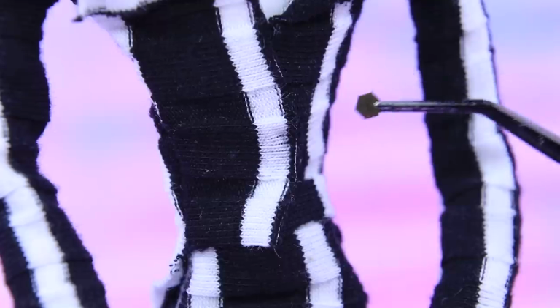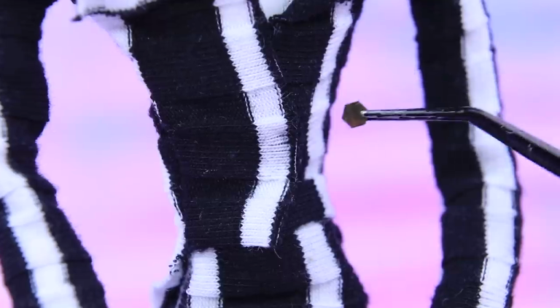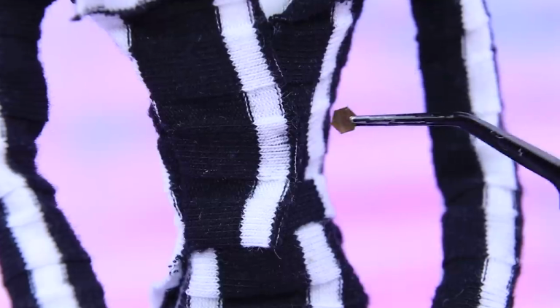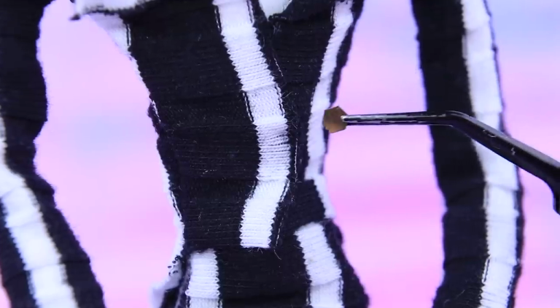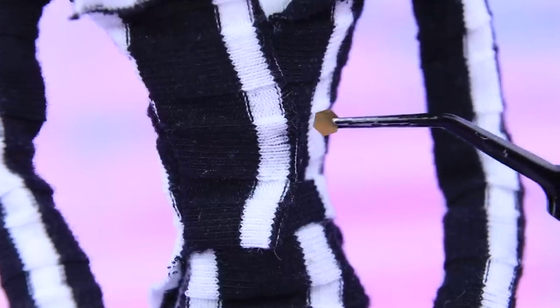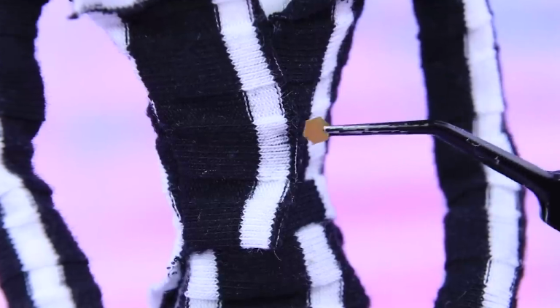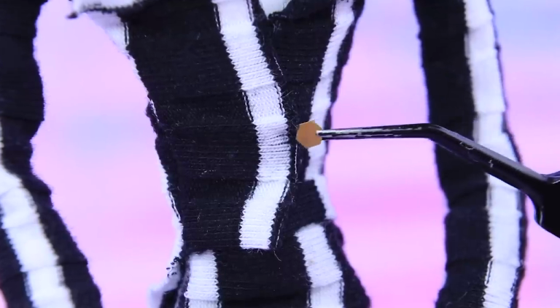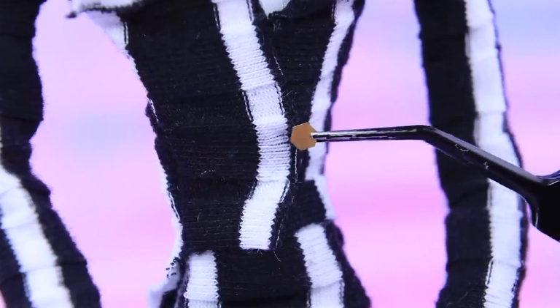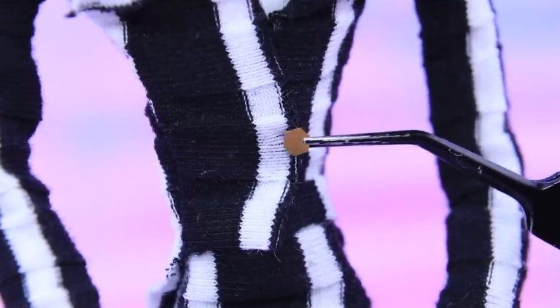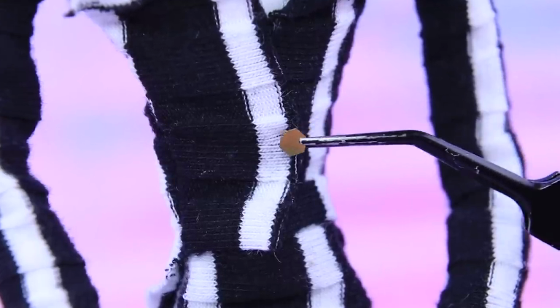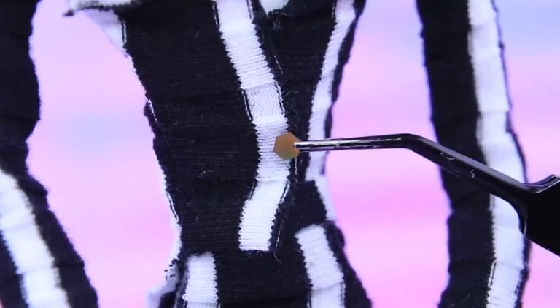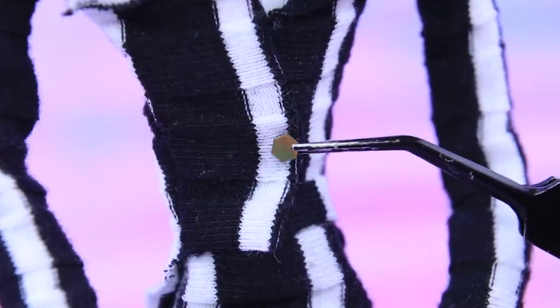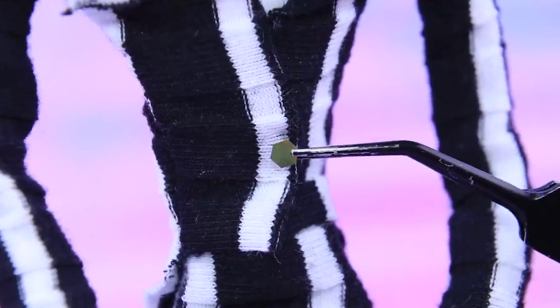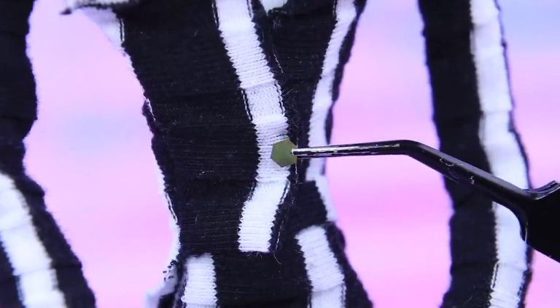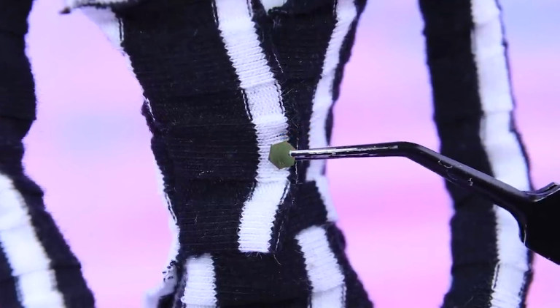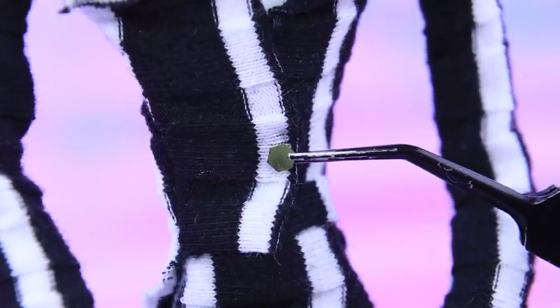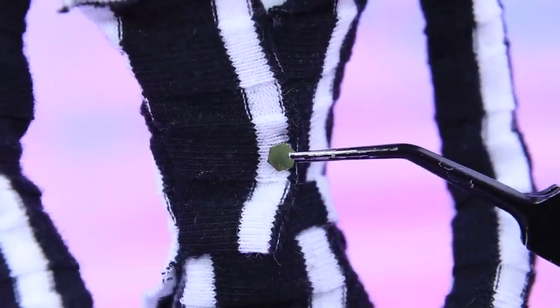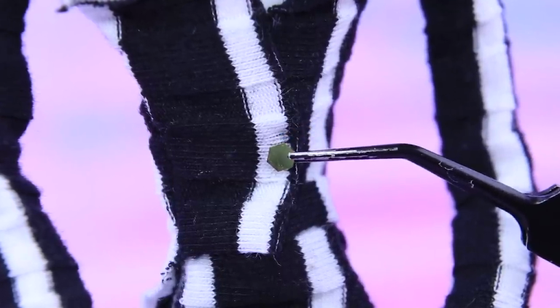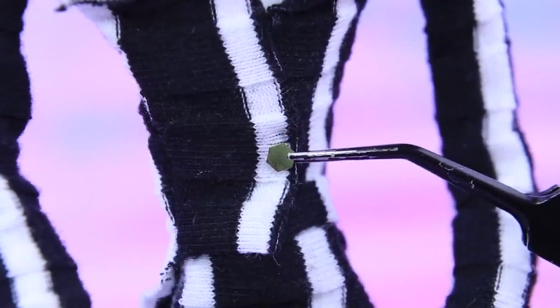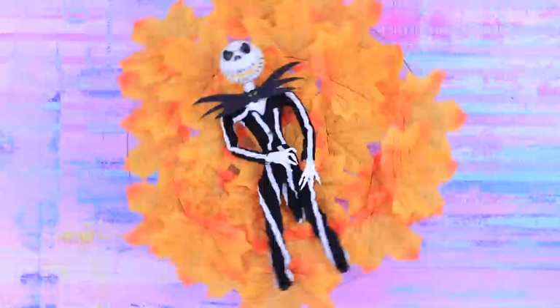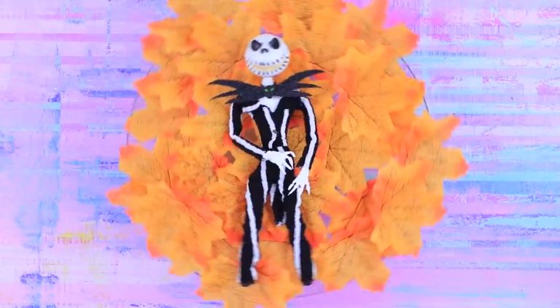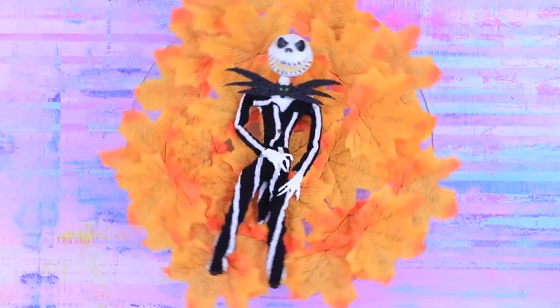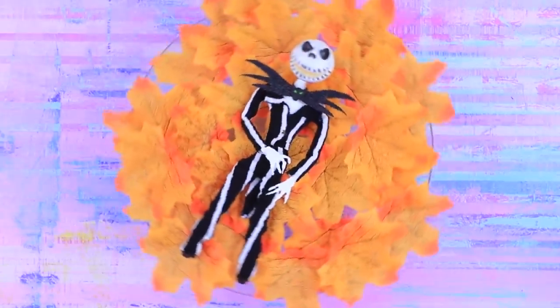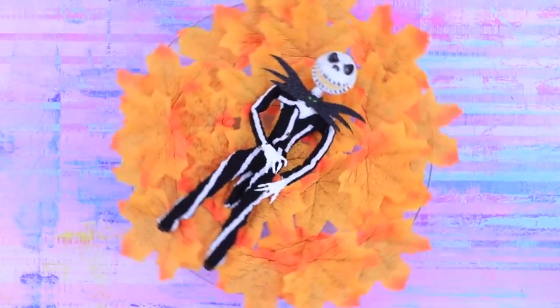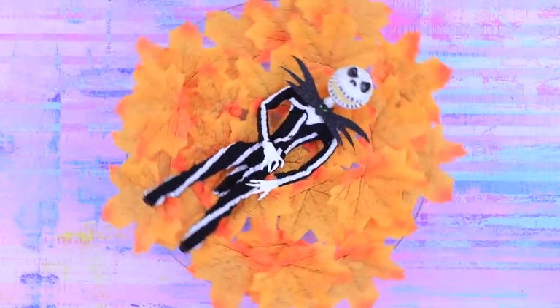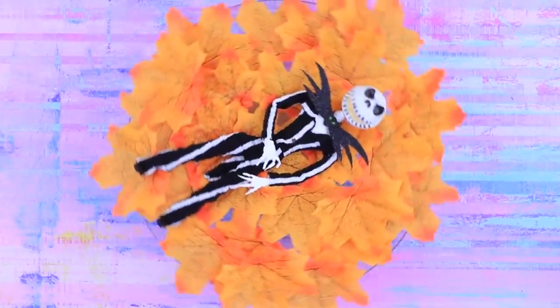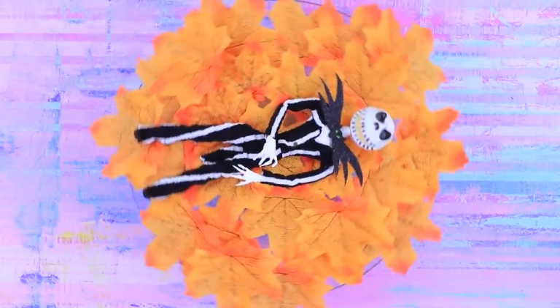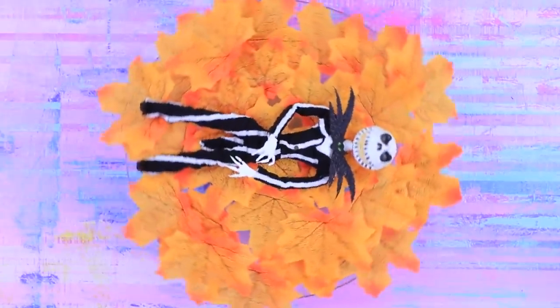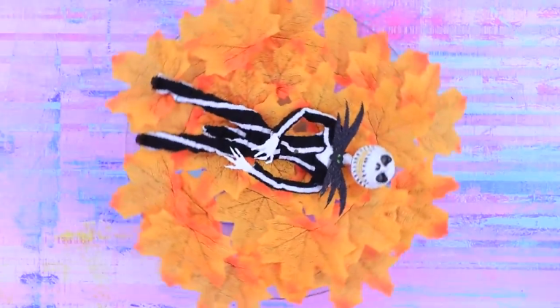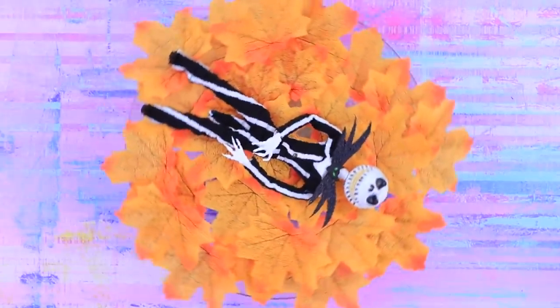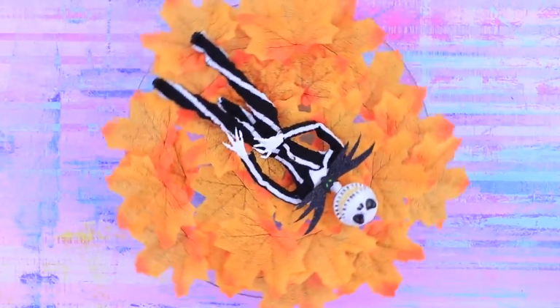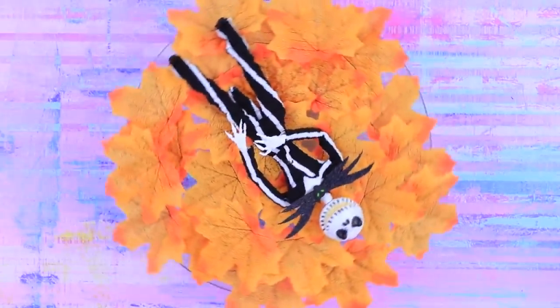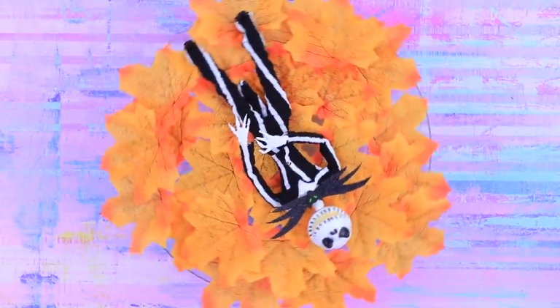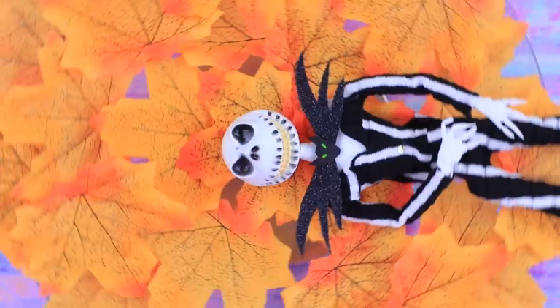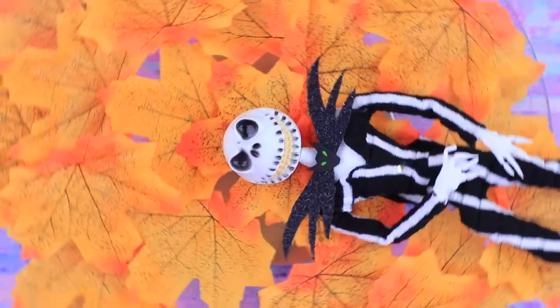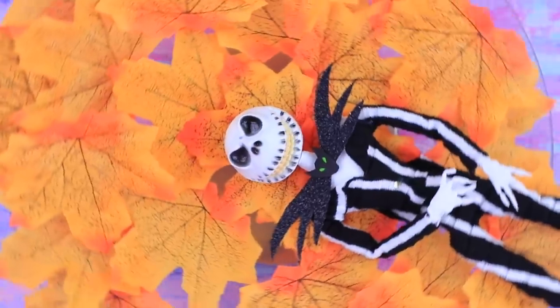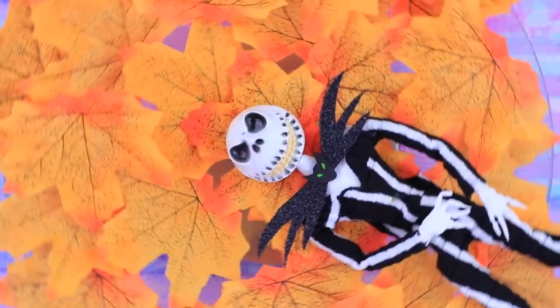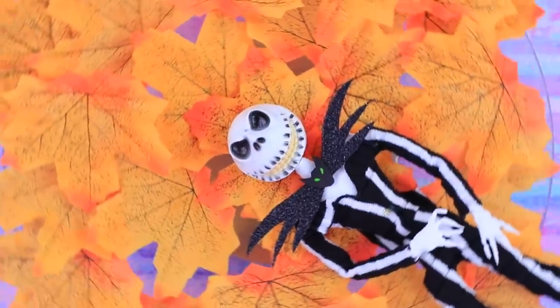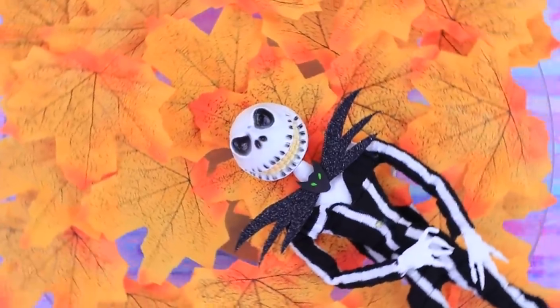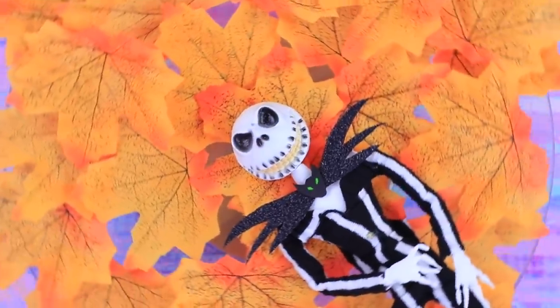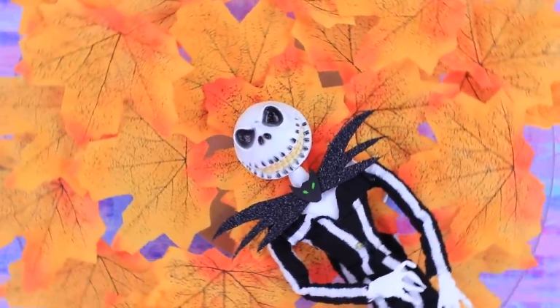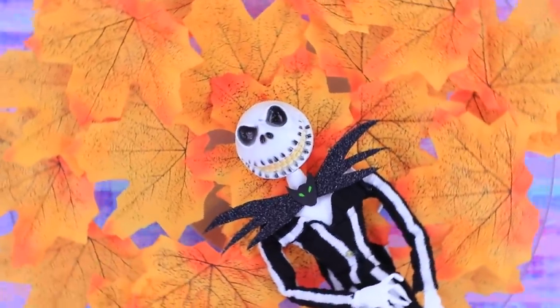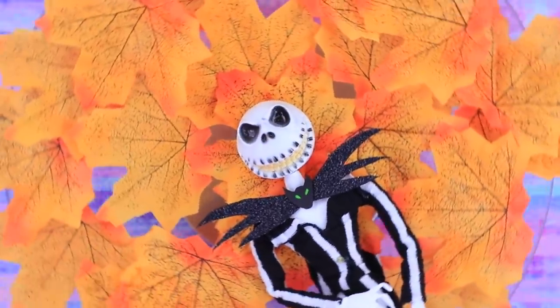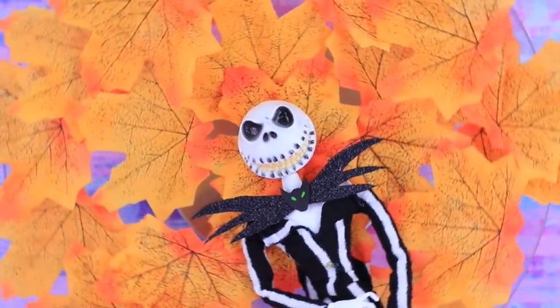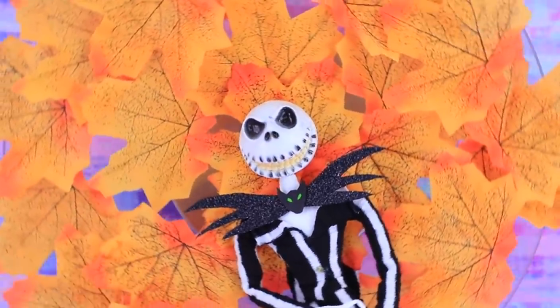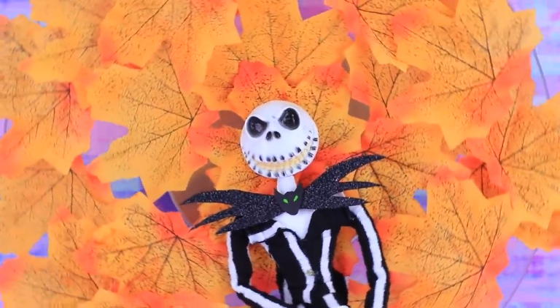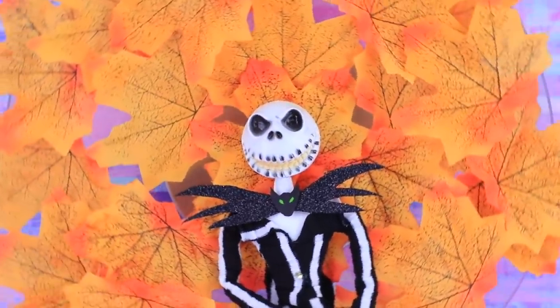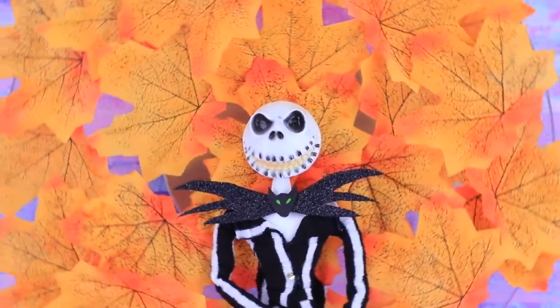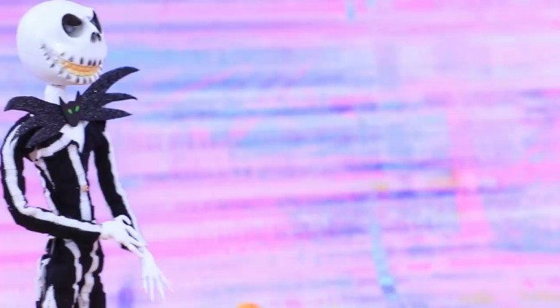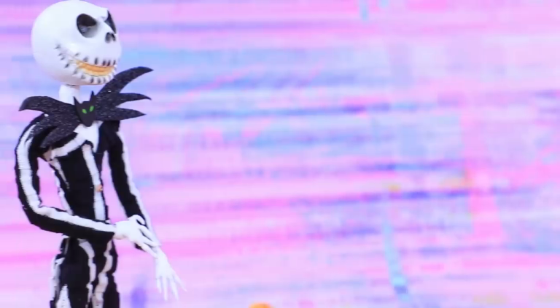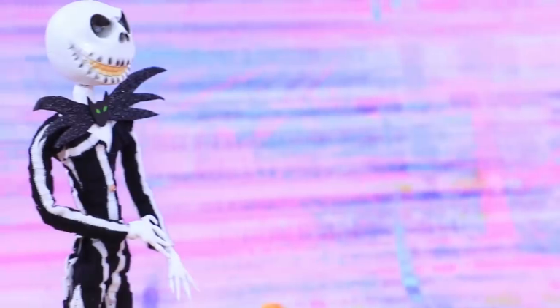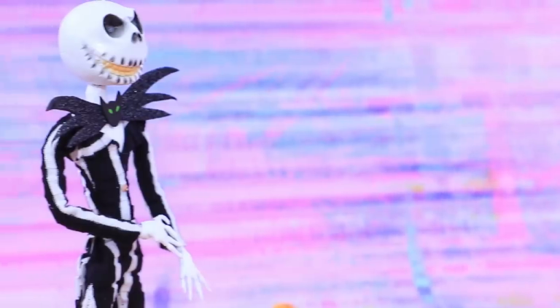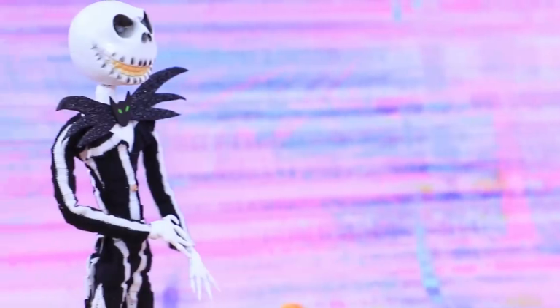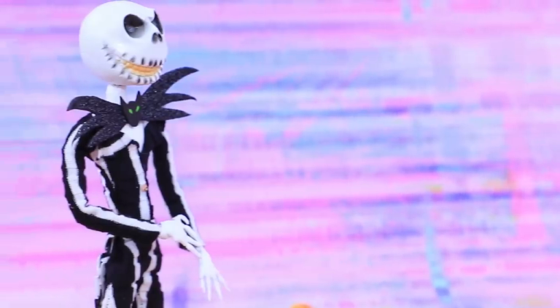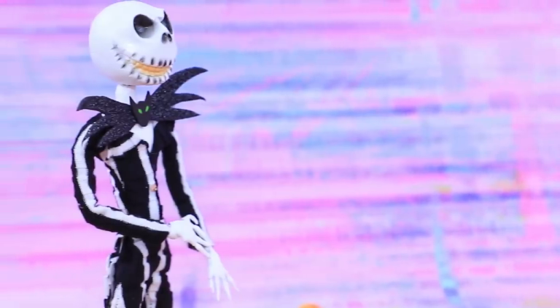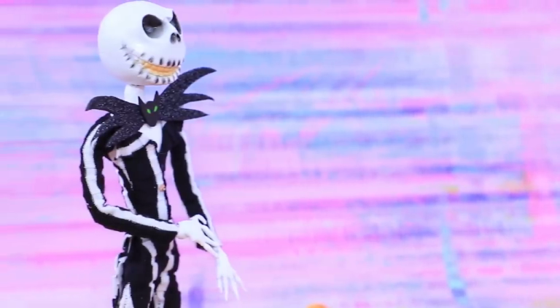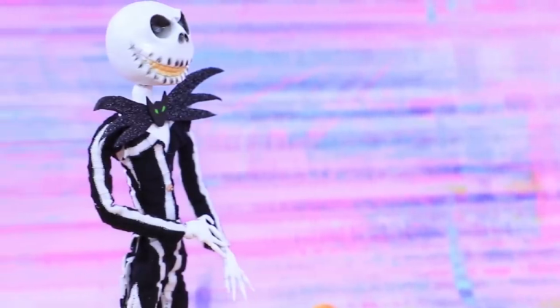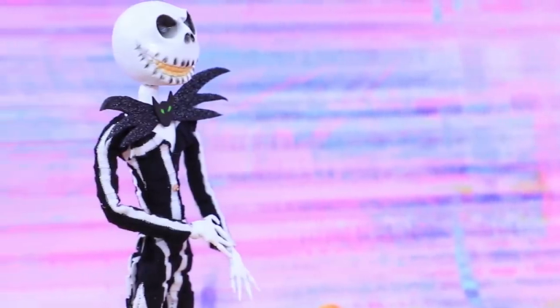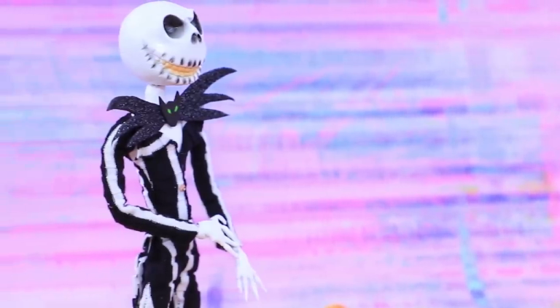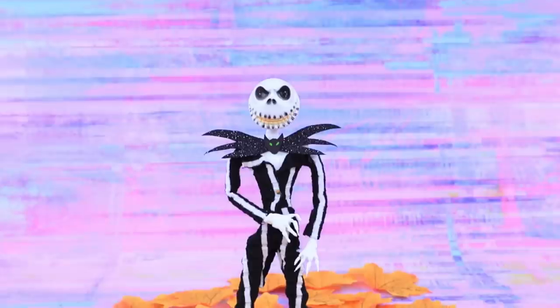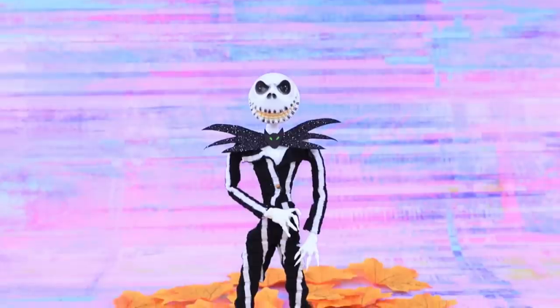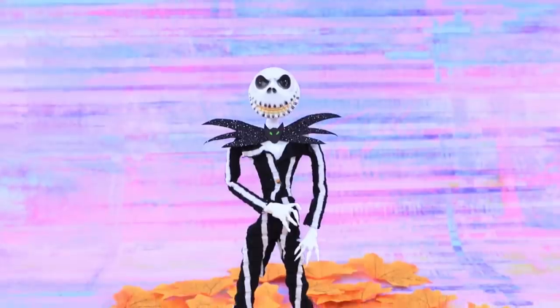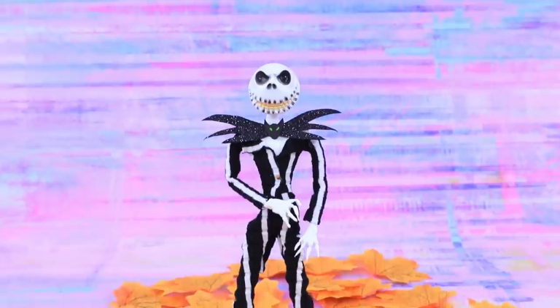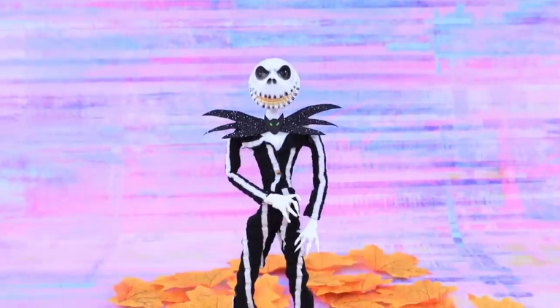Glue a gold button. Jack's look is complete! He looks like a real gentleman!